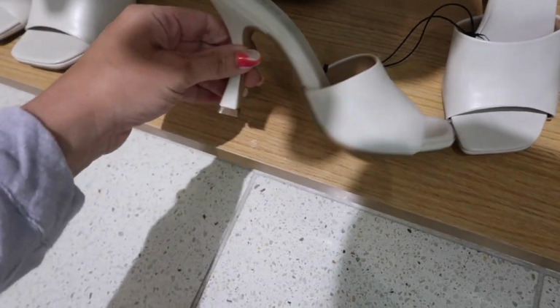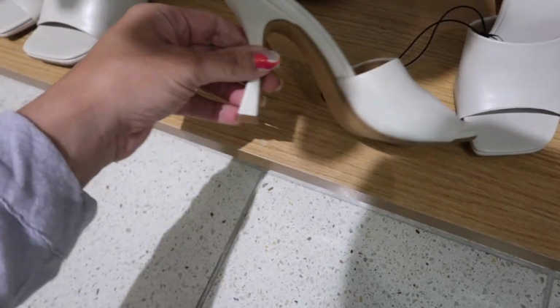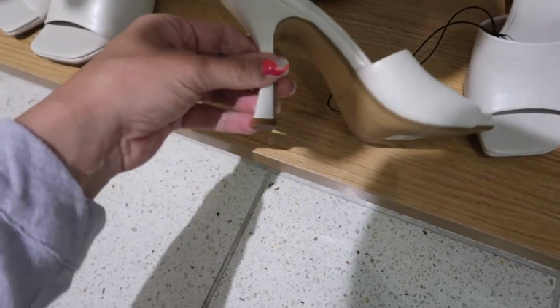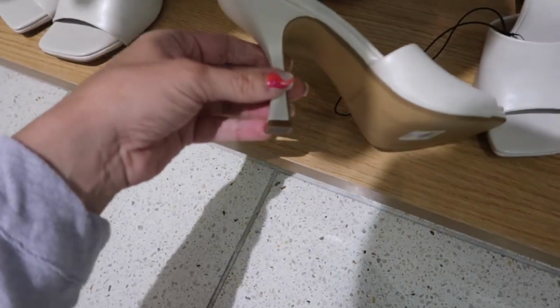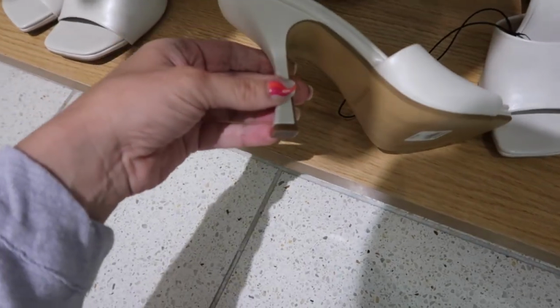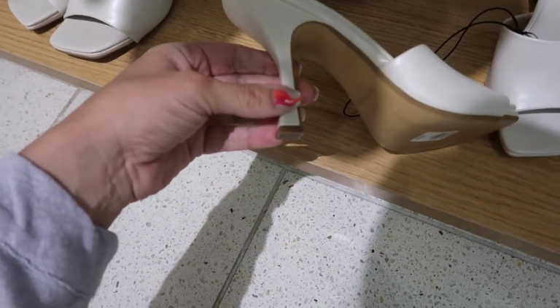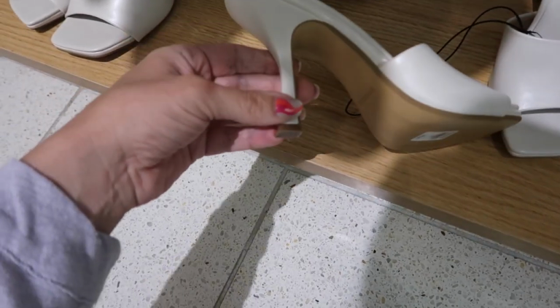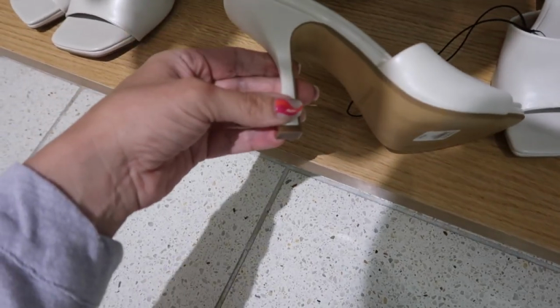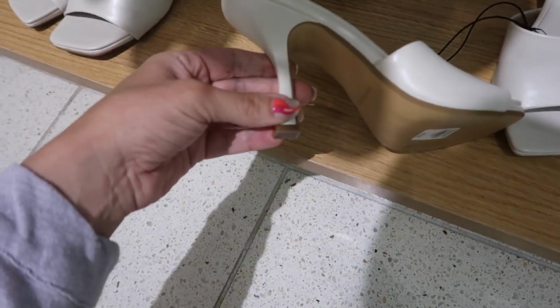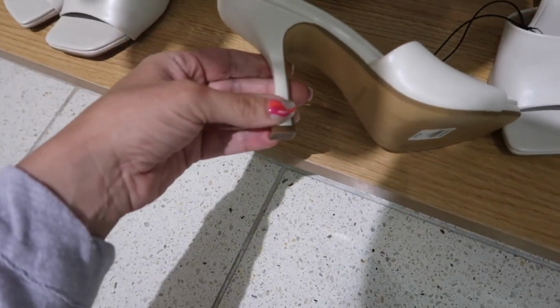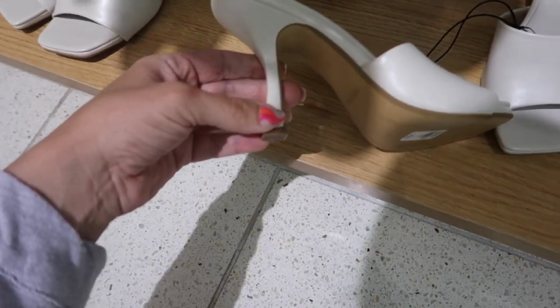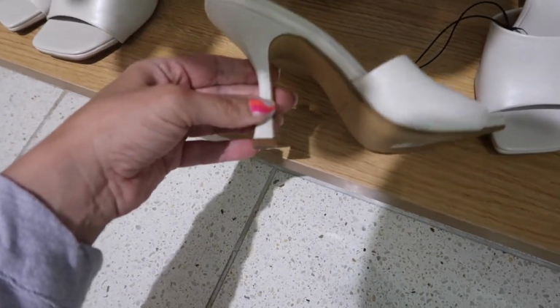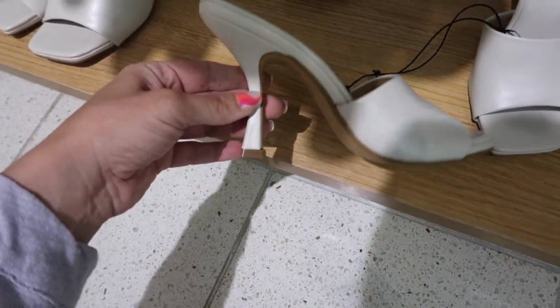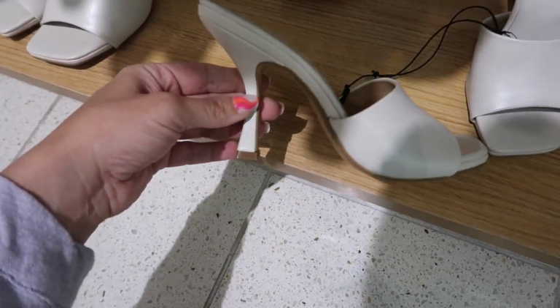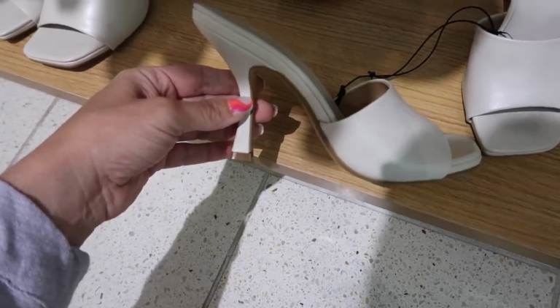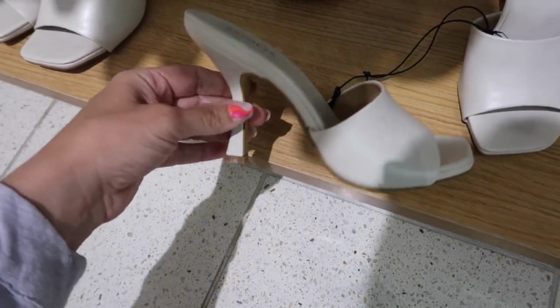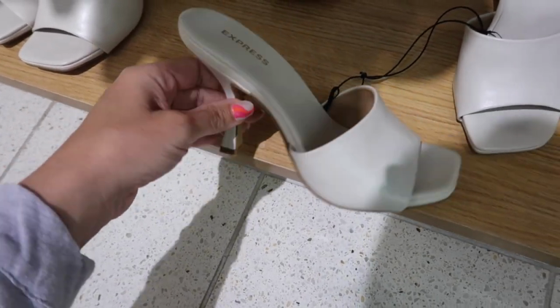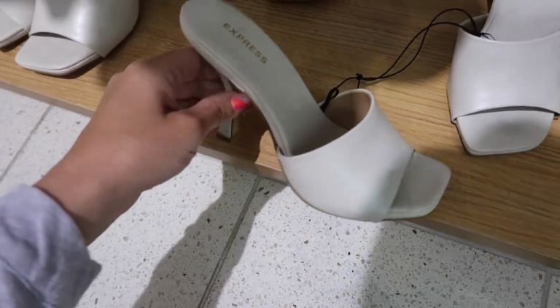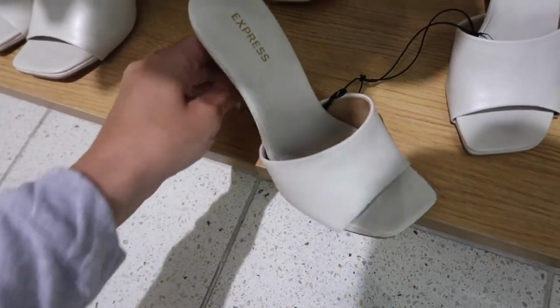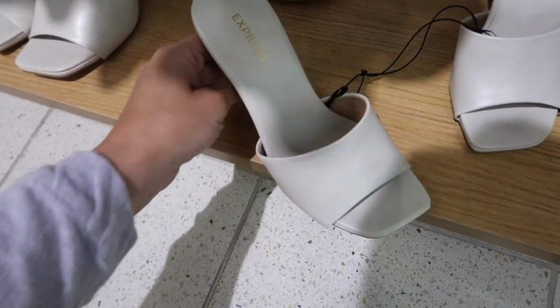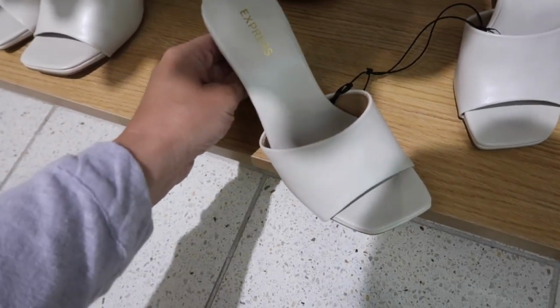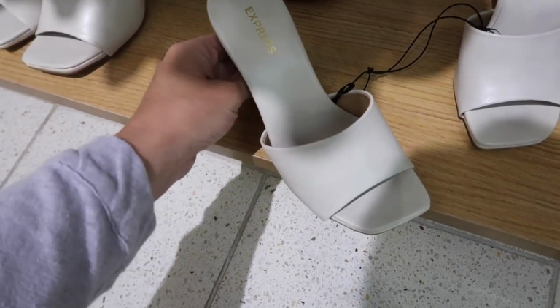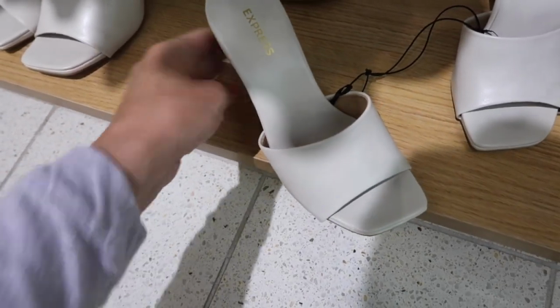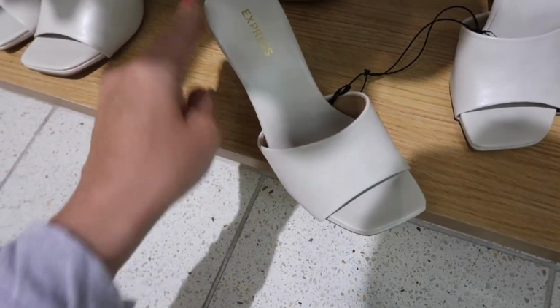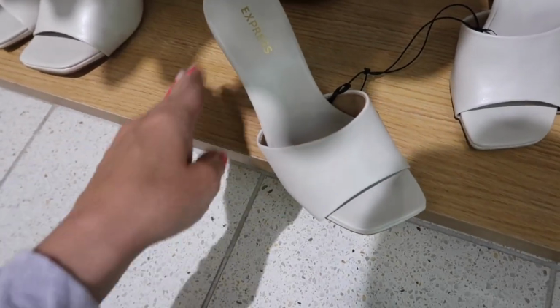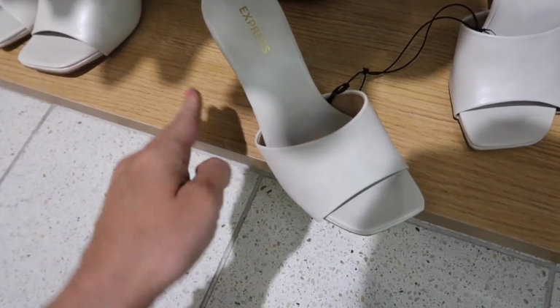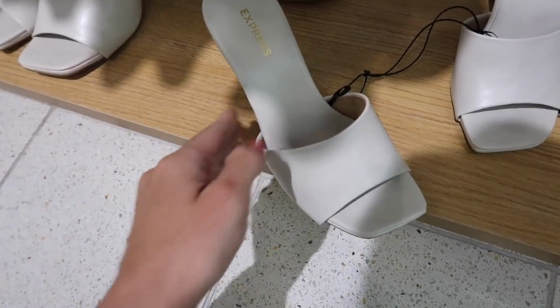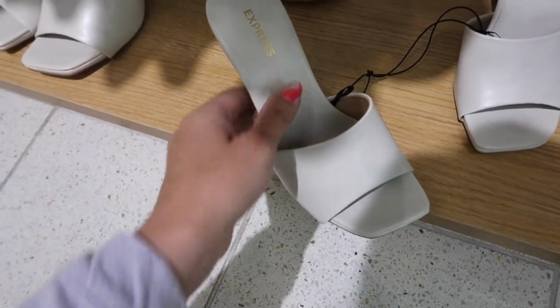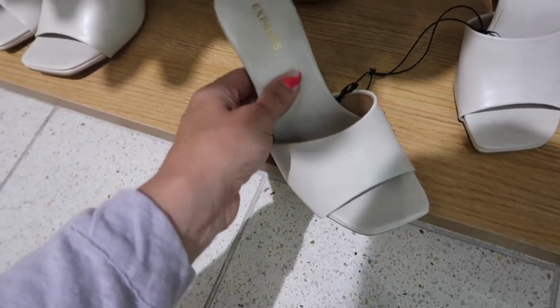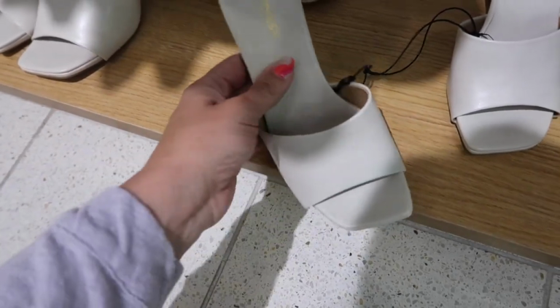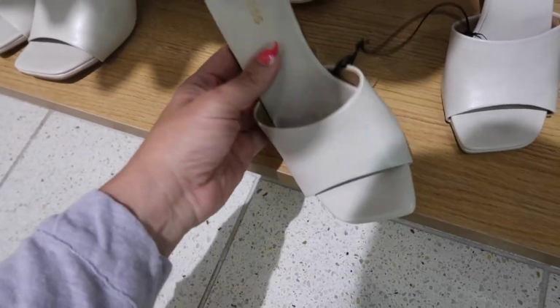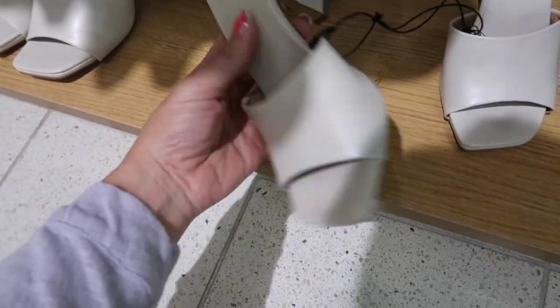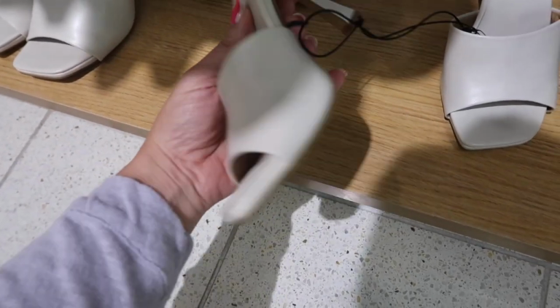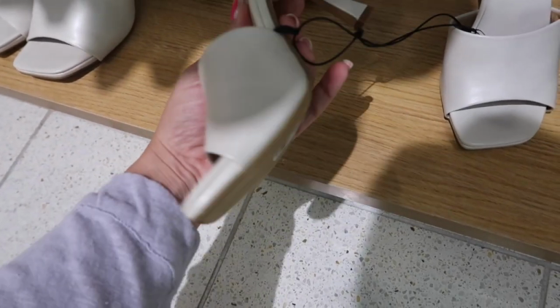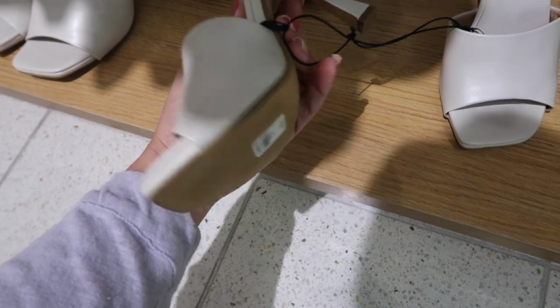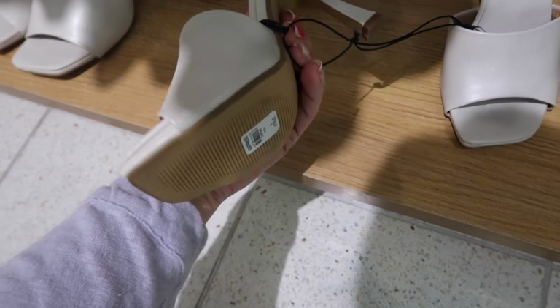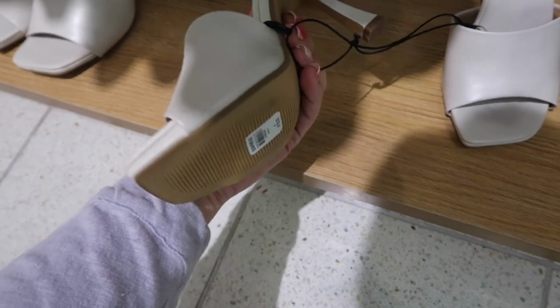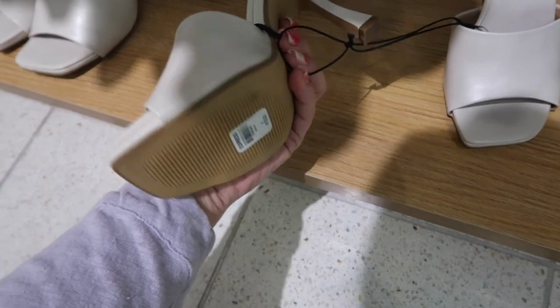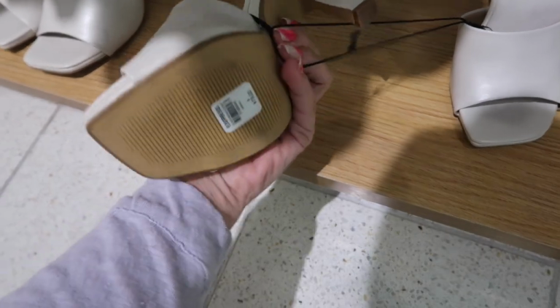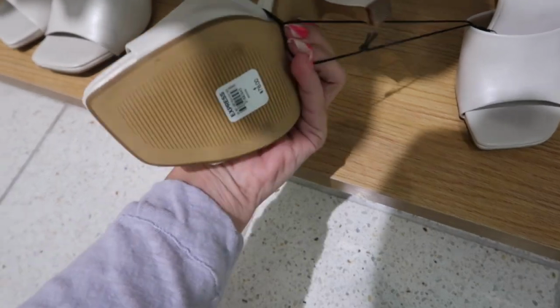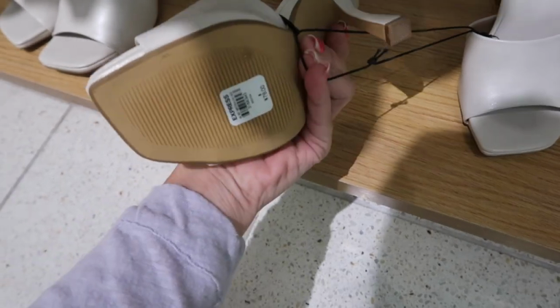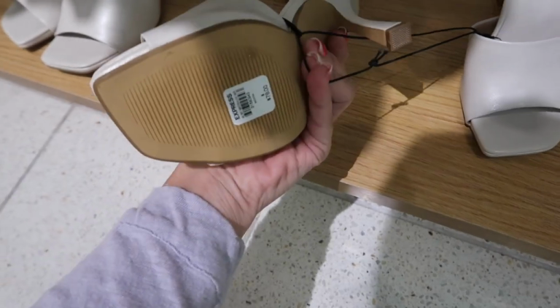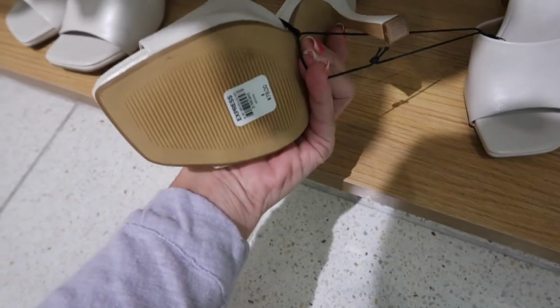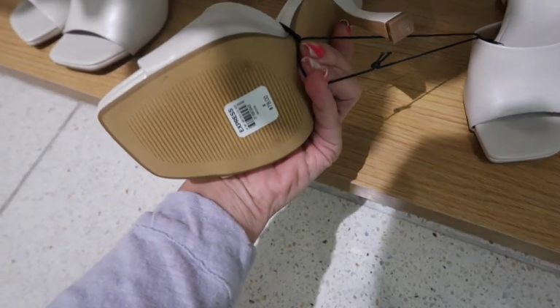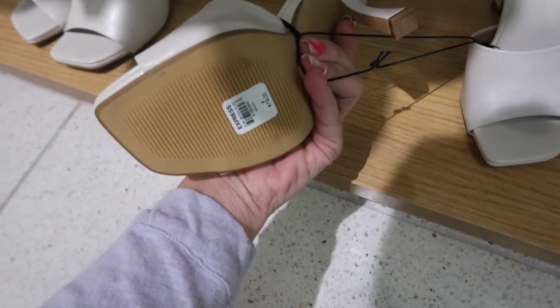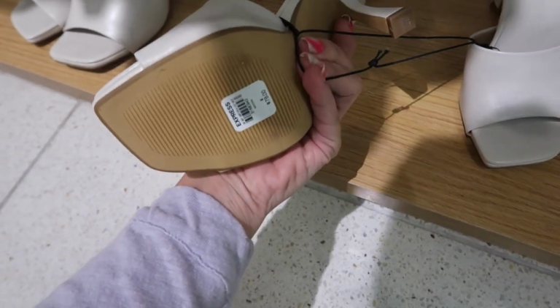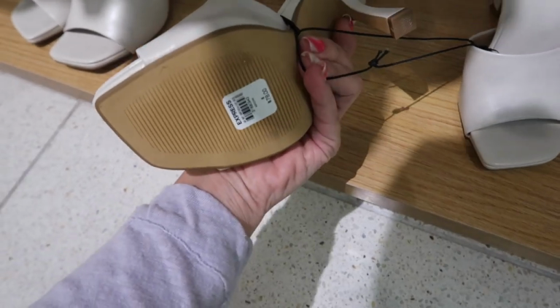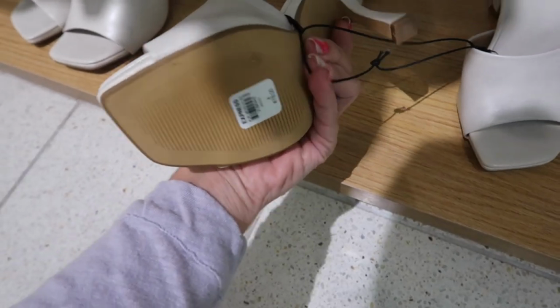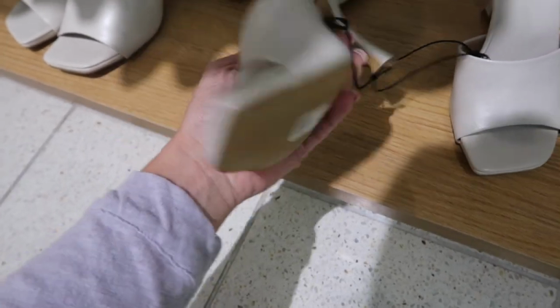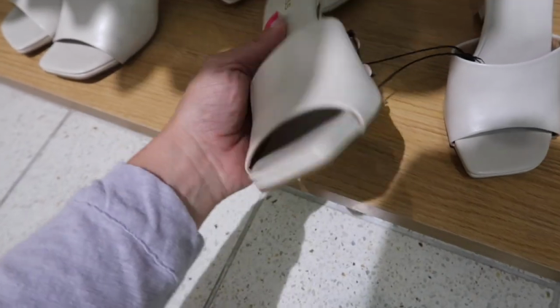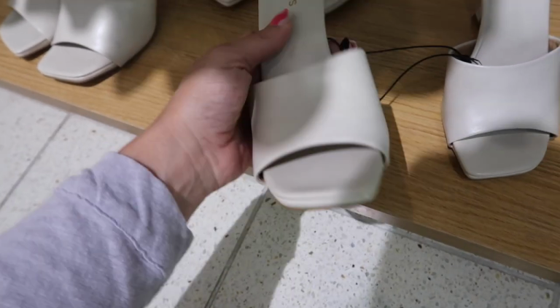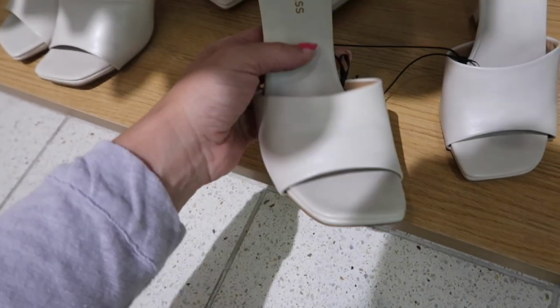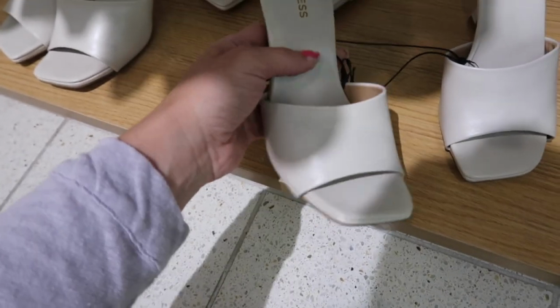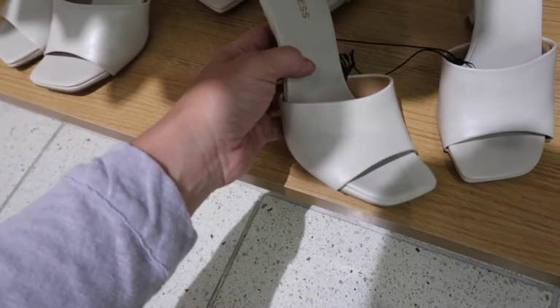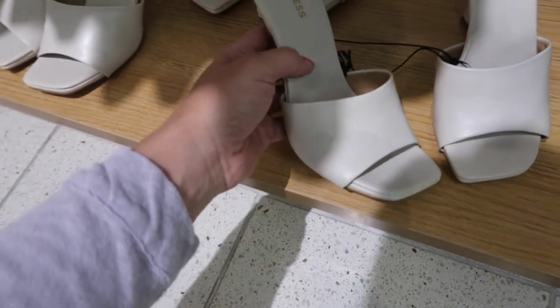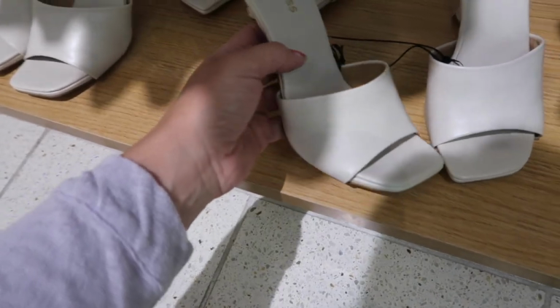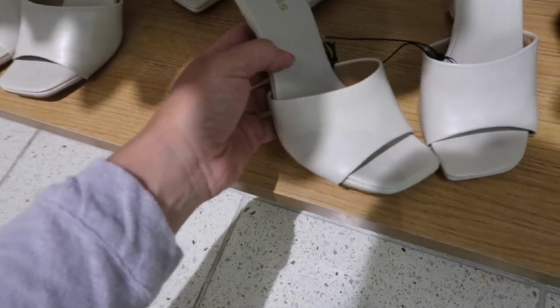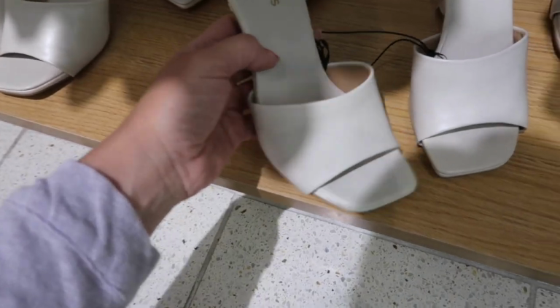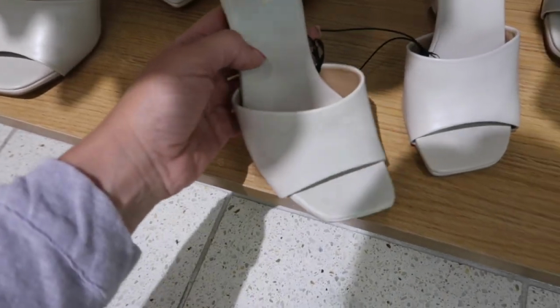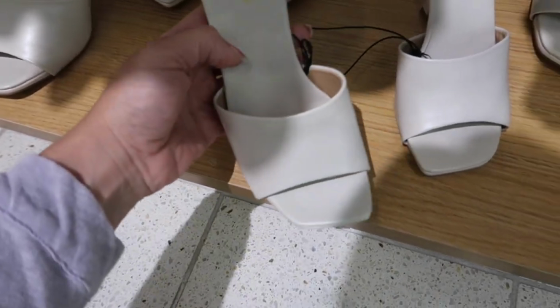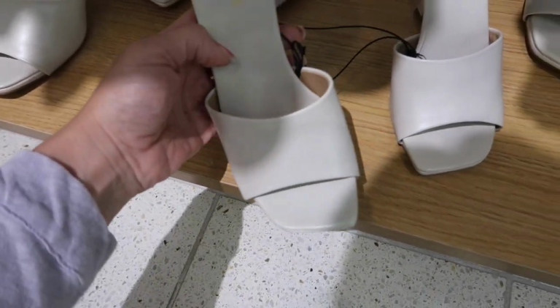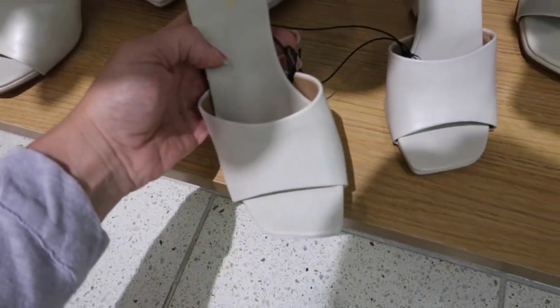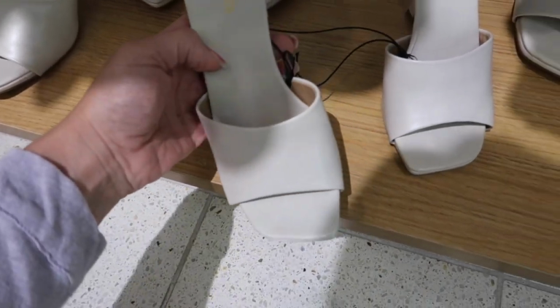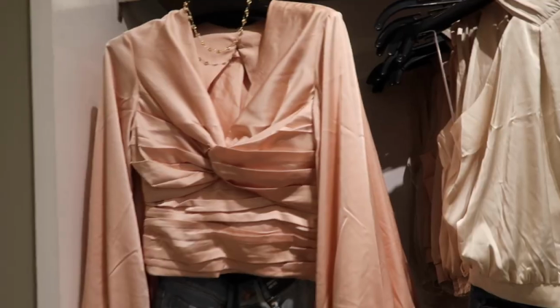Now, square-toe slides — they have the square toe, one strap, really nice faux leather with a smaller heel, the perfect height, not too tall, not too high. They're $78.